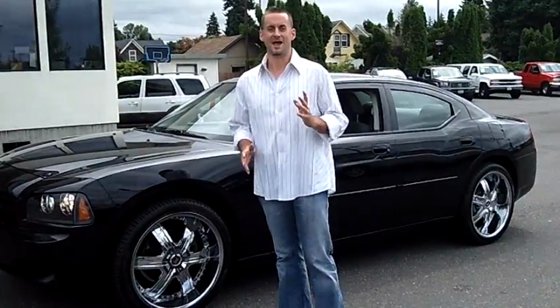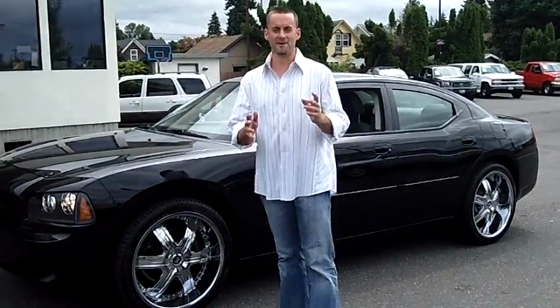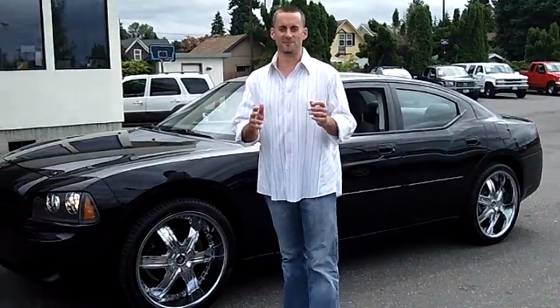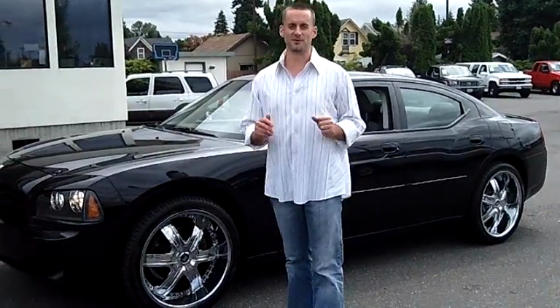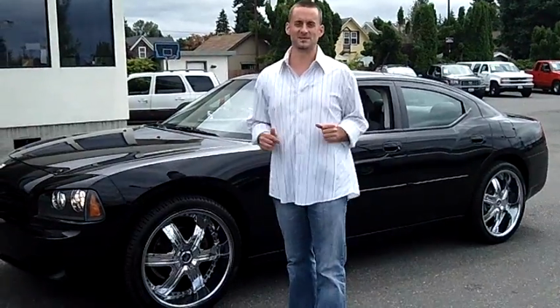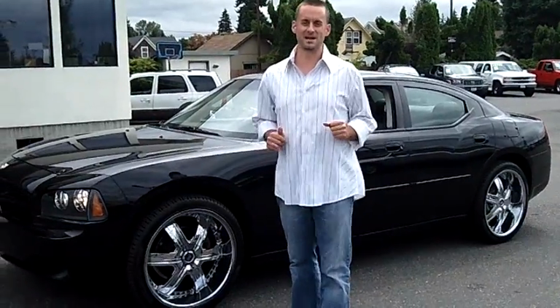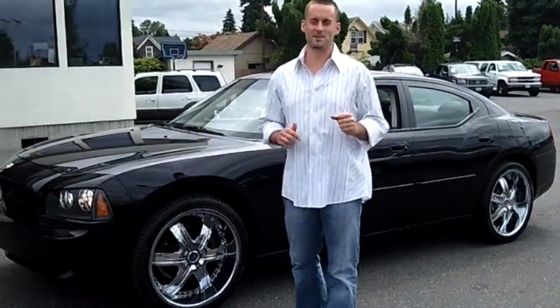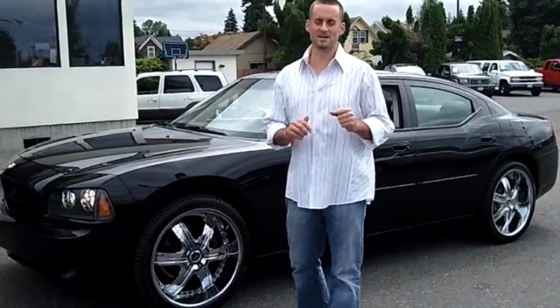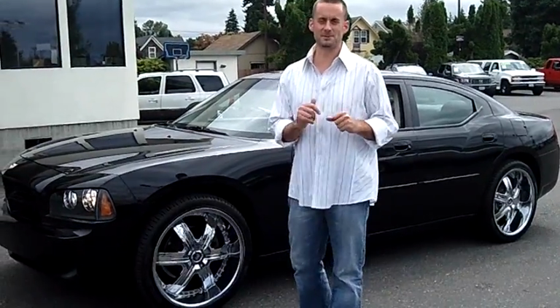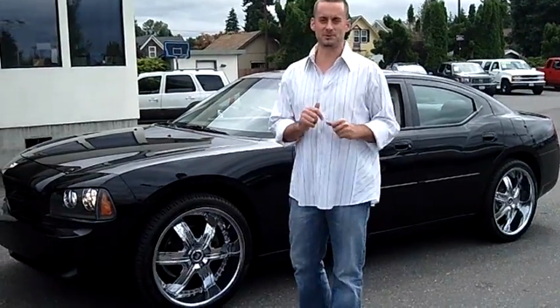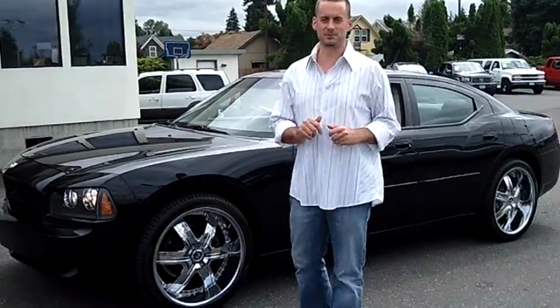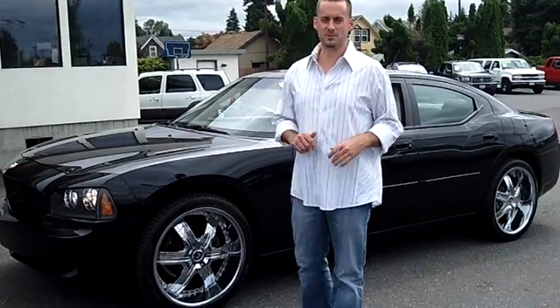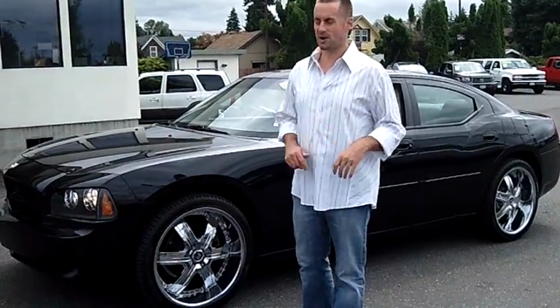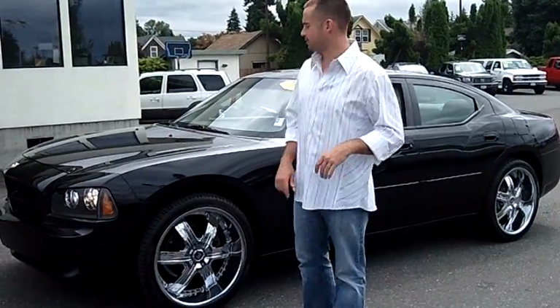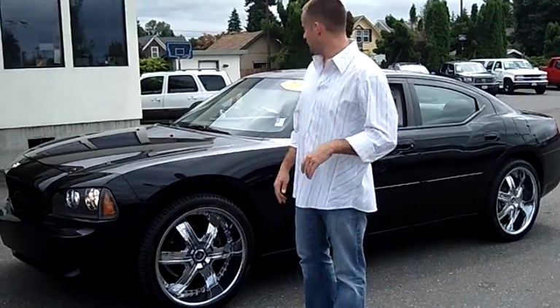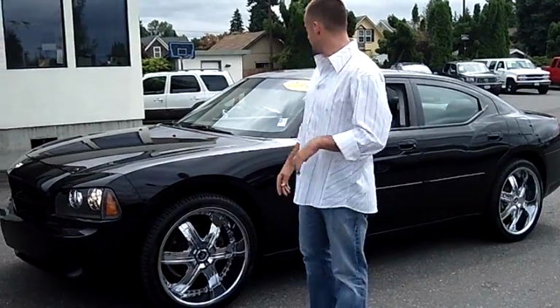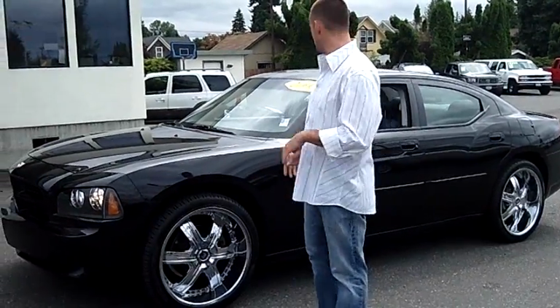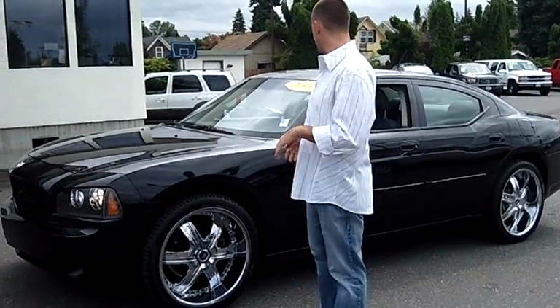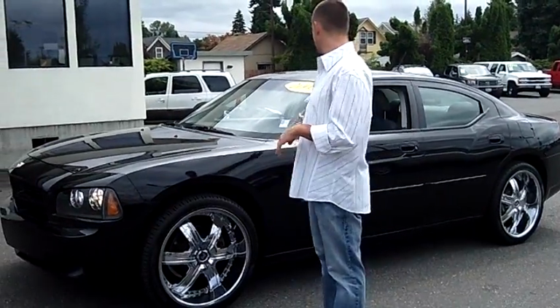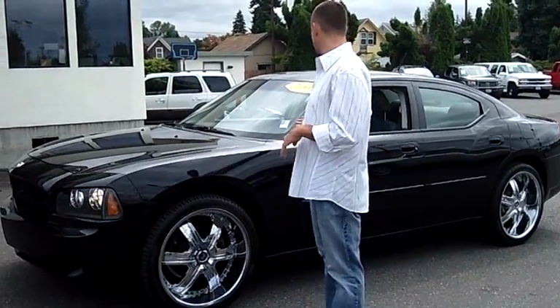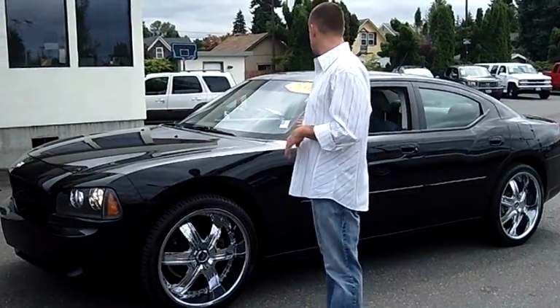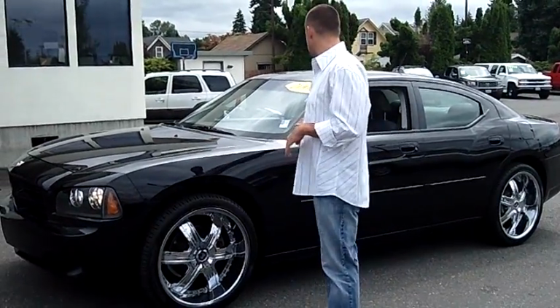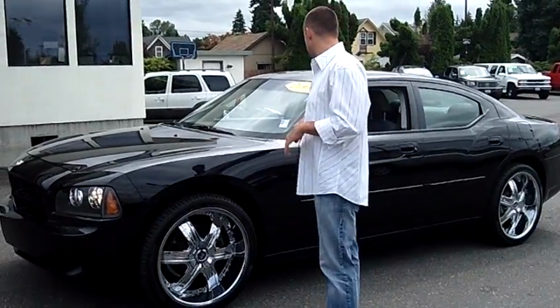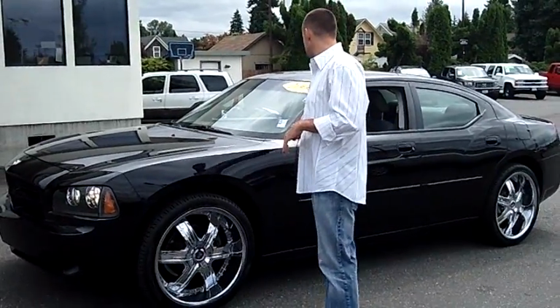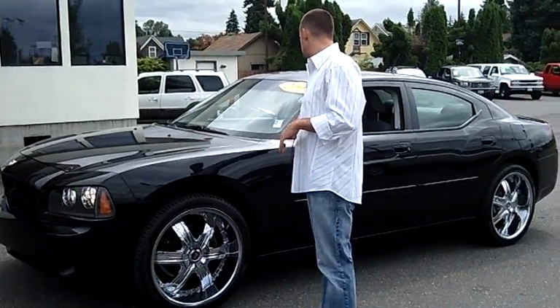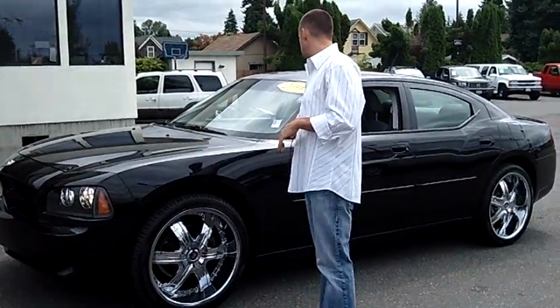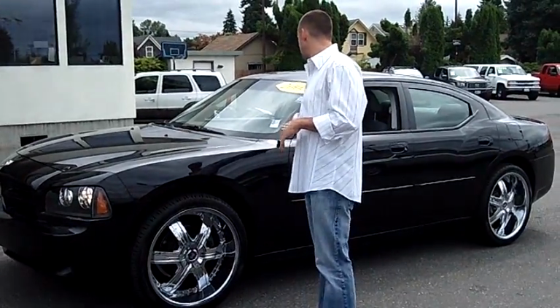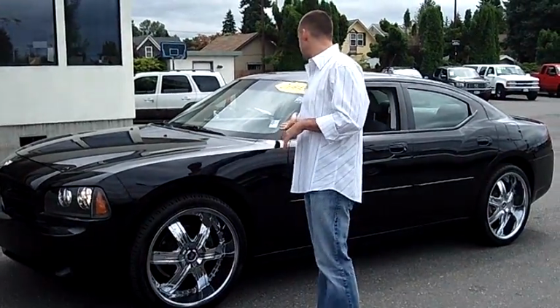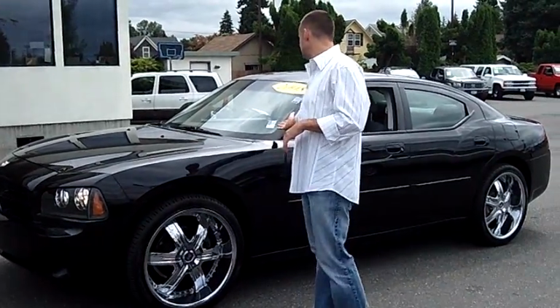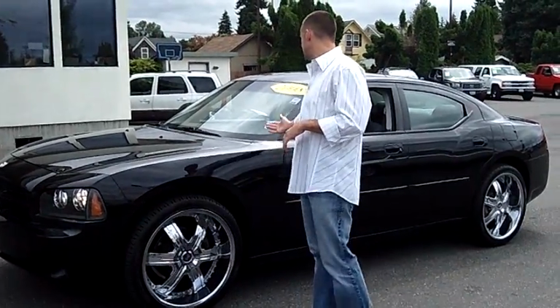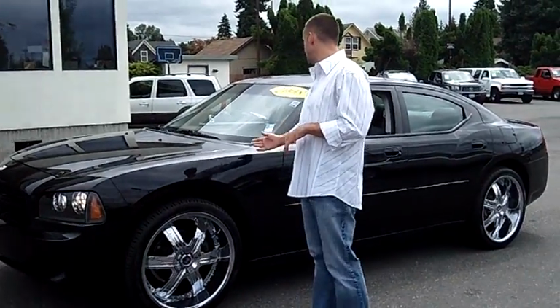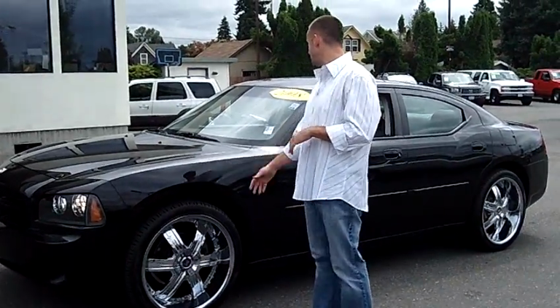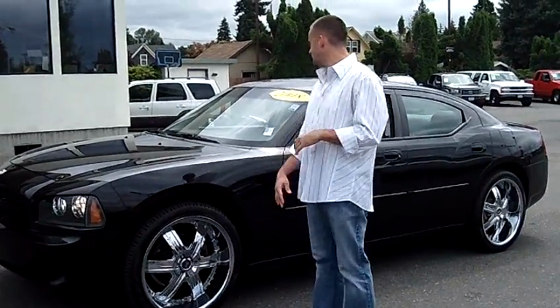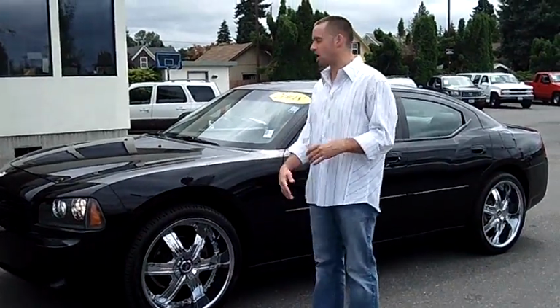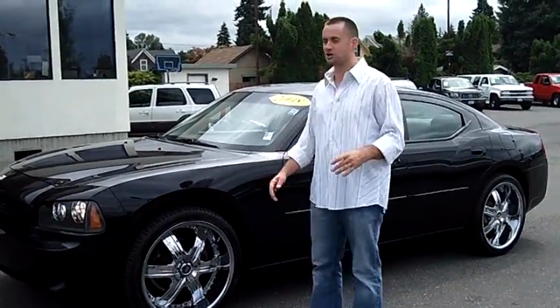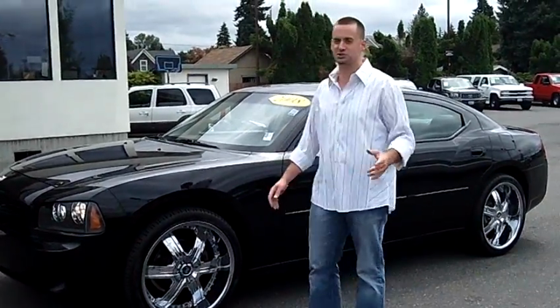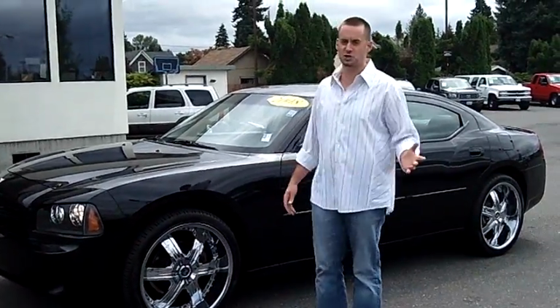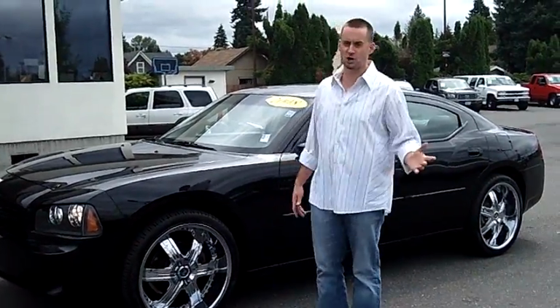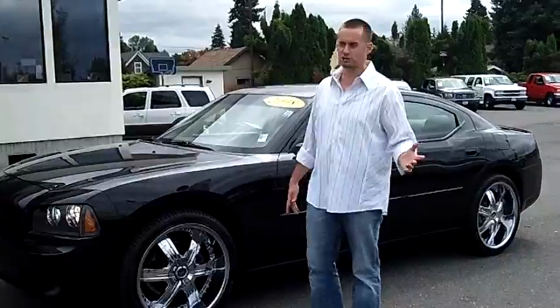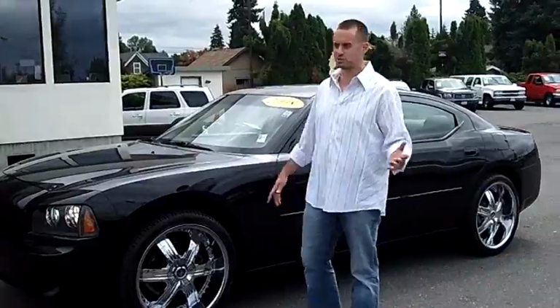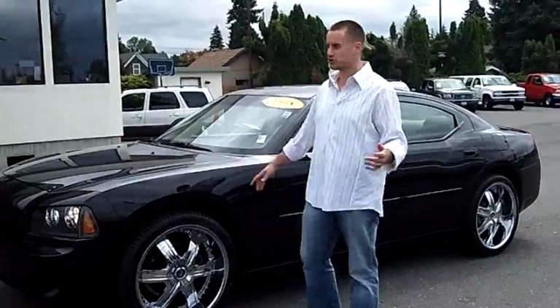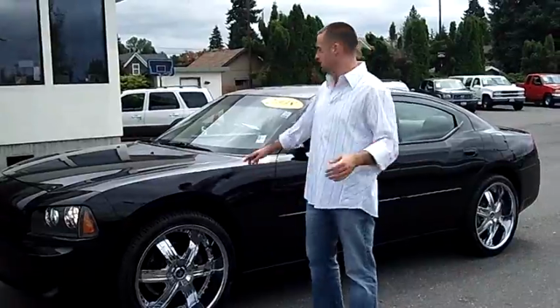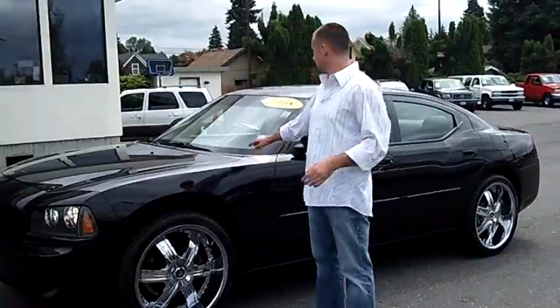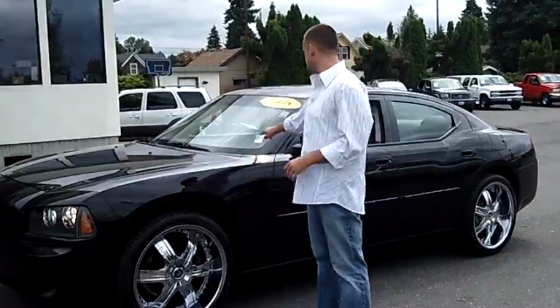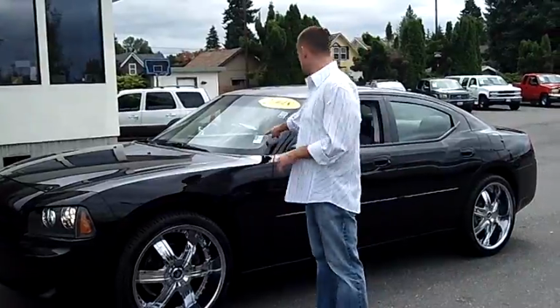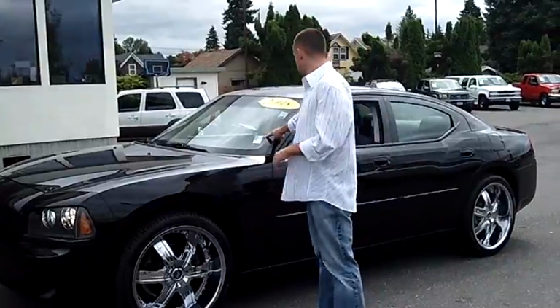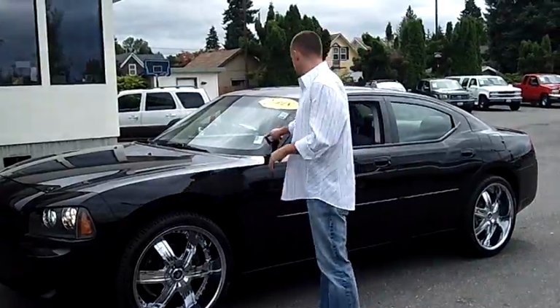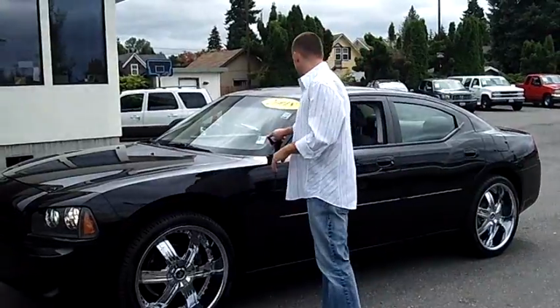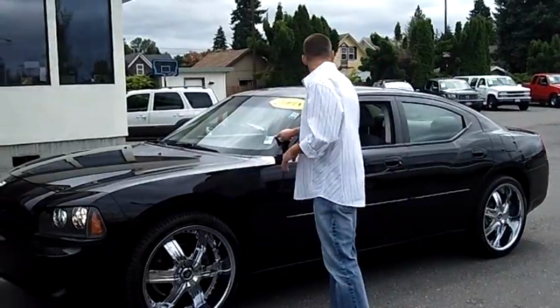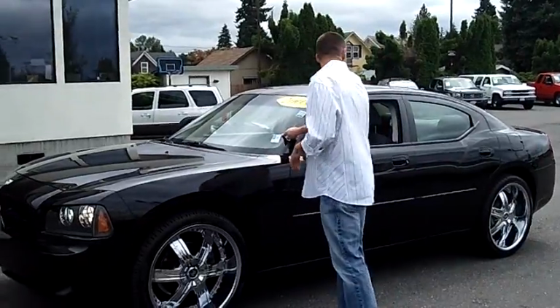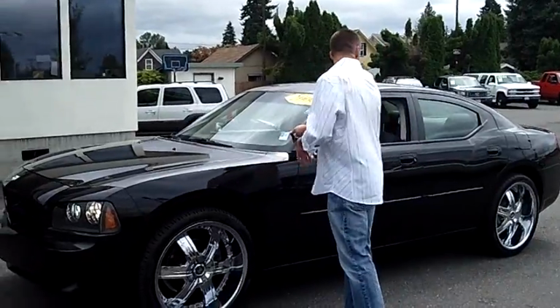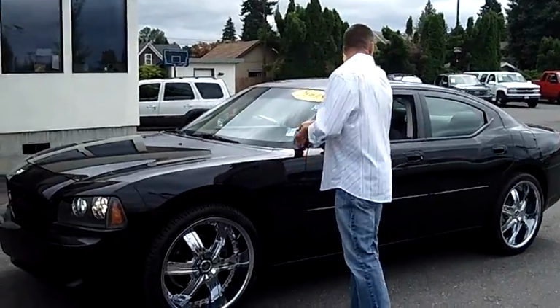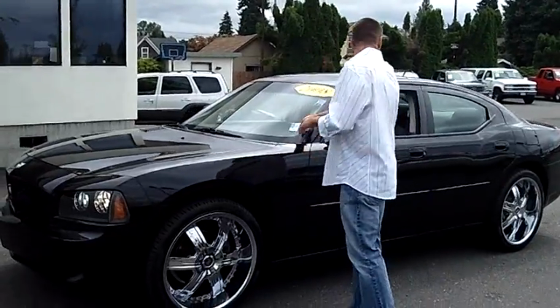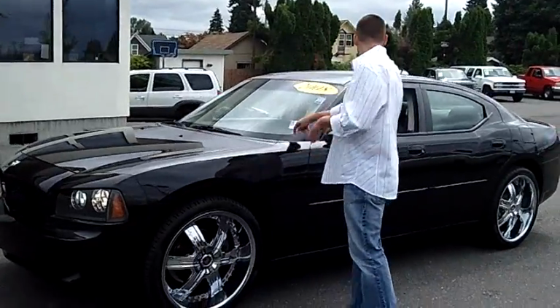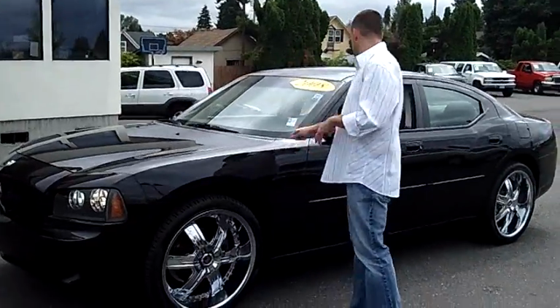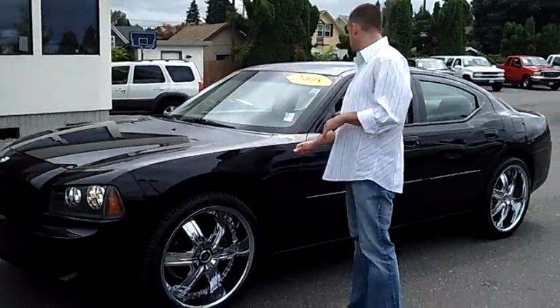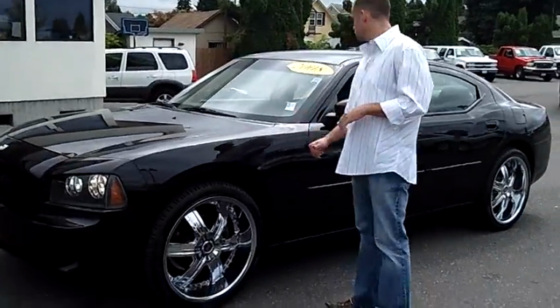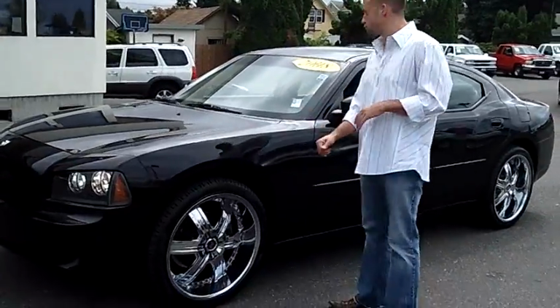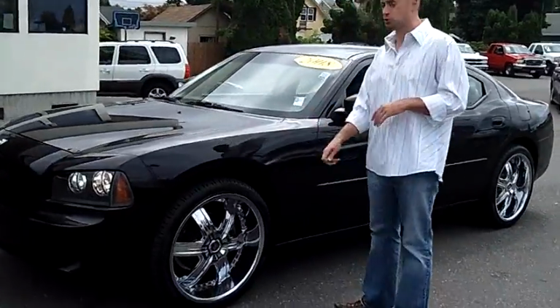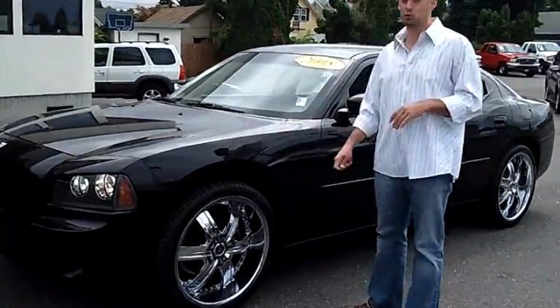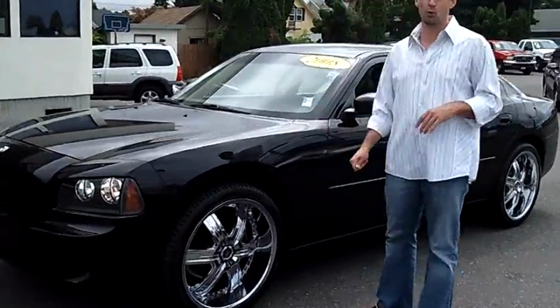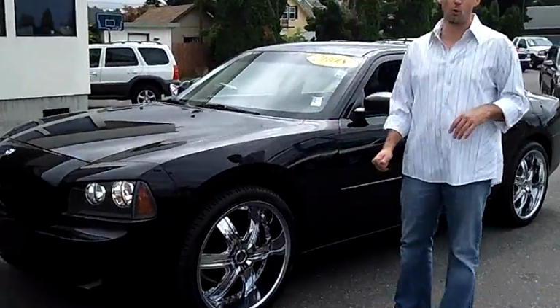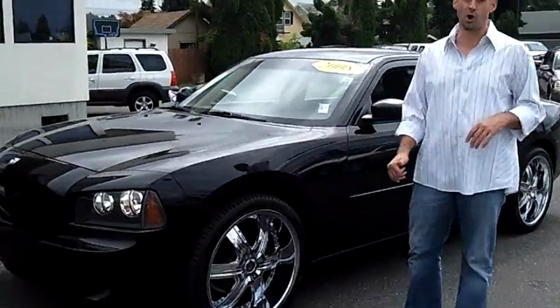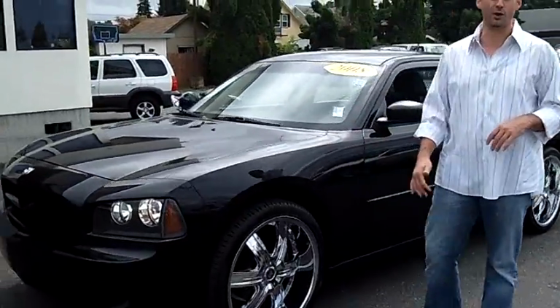Hey folks, Adam Ashby here with P.O.B. Car & Truck. I'd like to show you our 2008 Dodge Charger, stock number 90221.